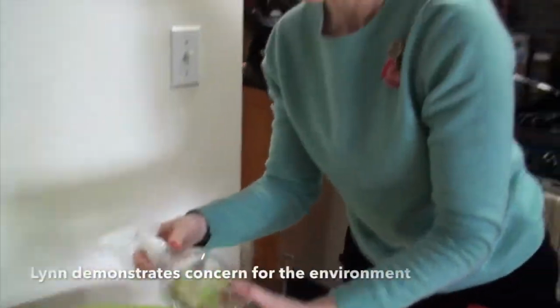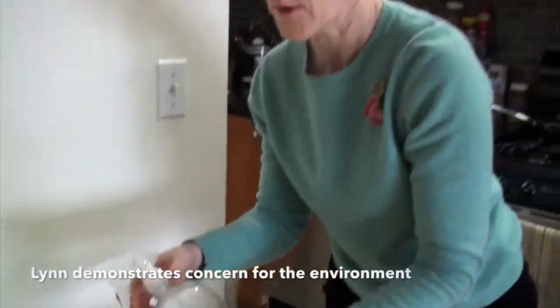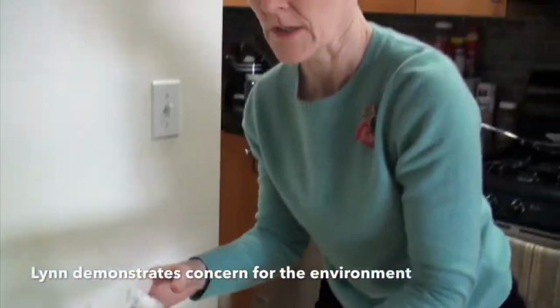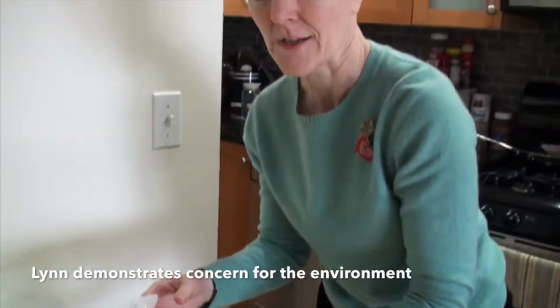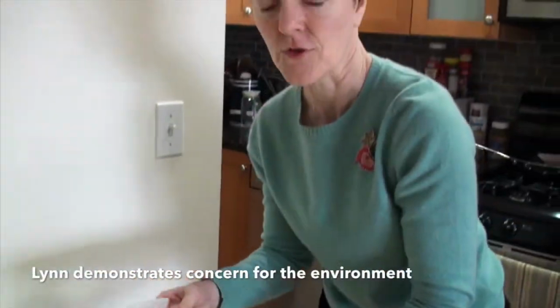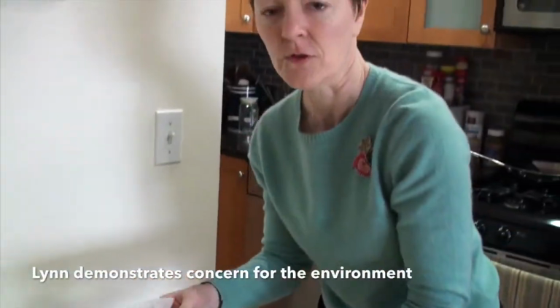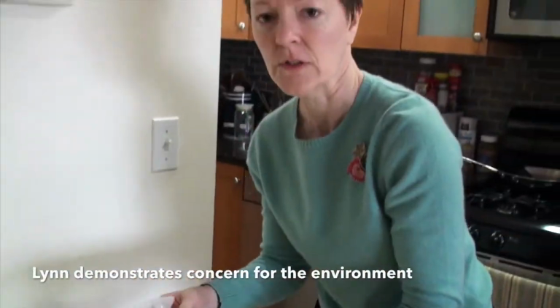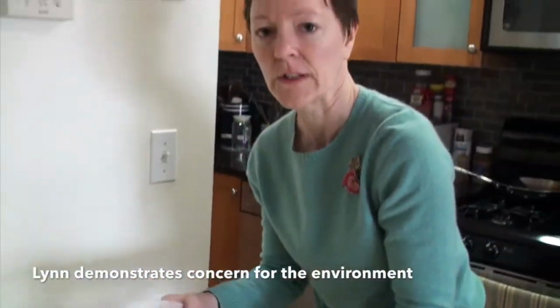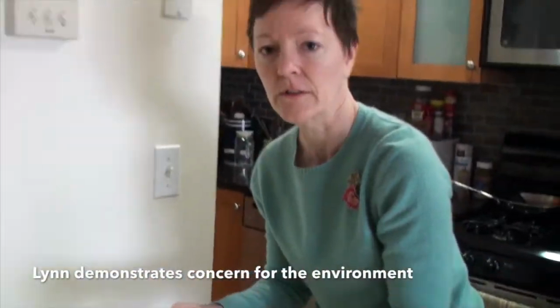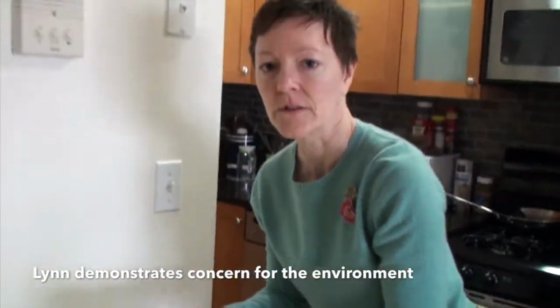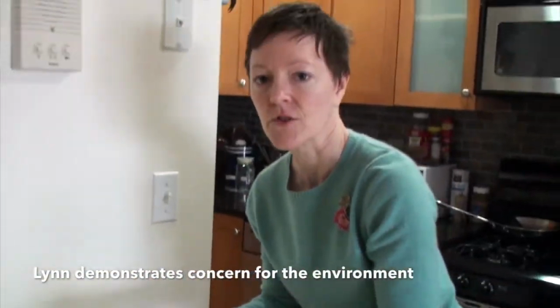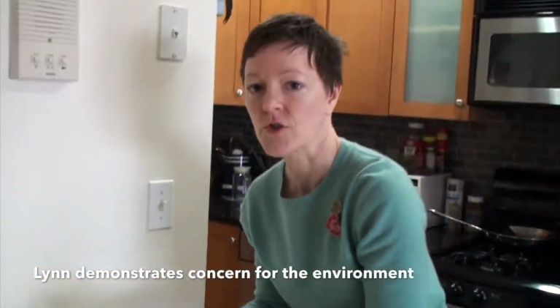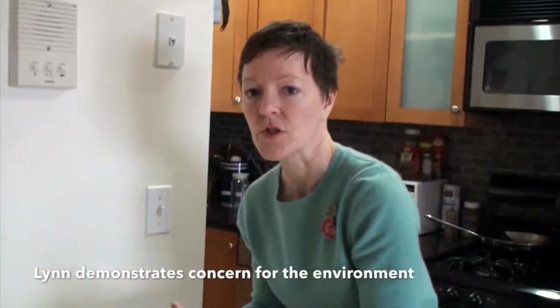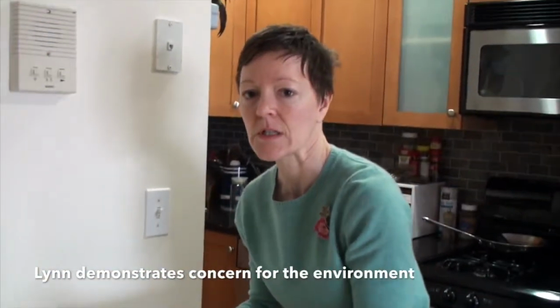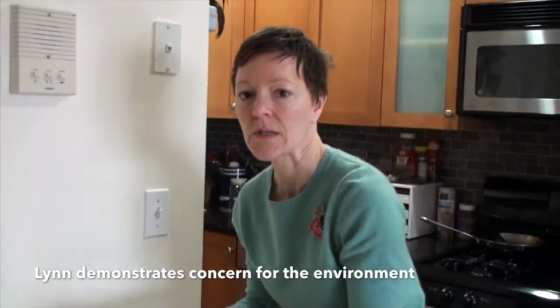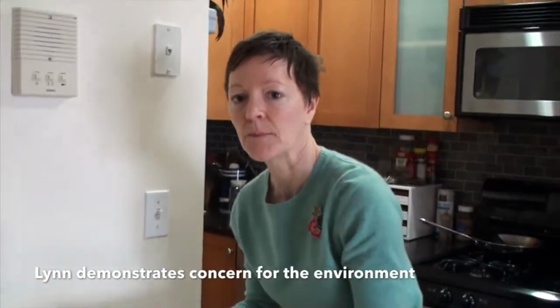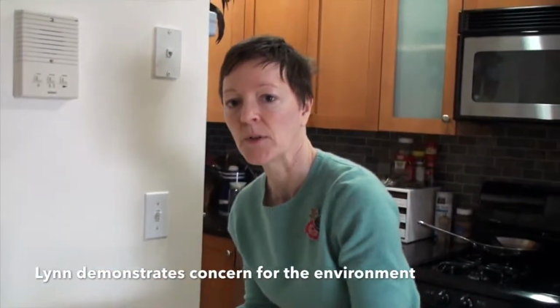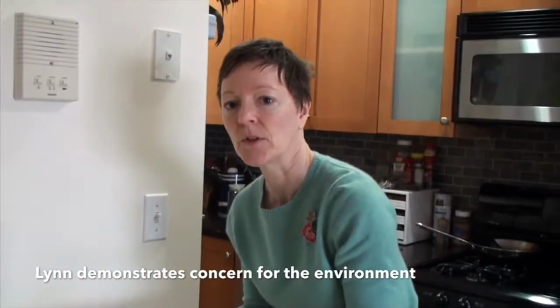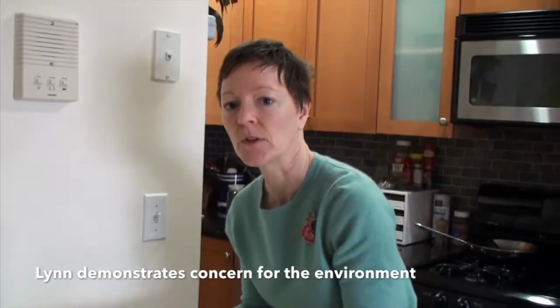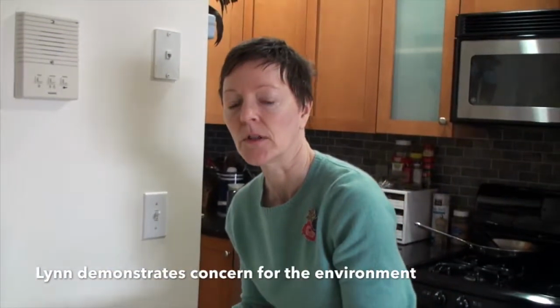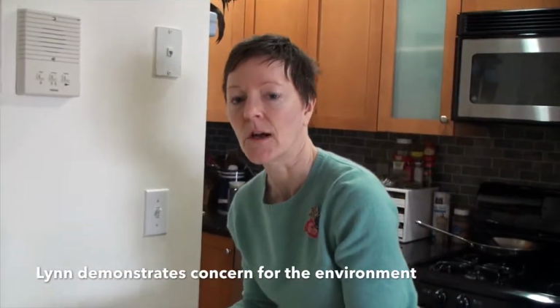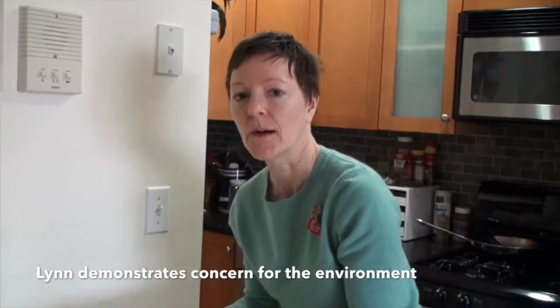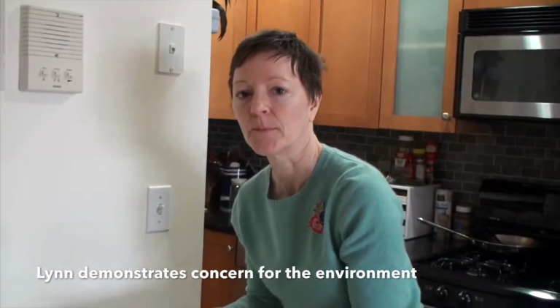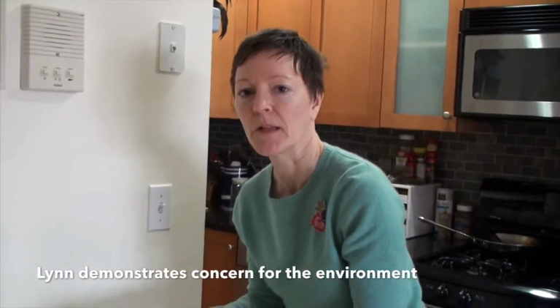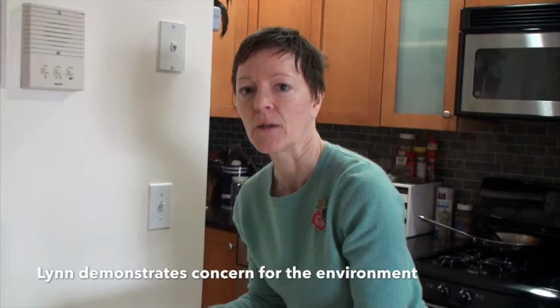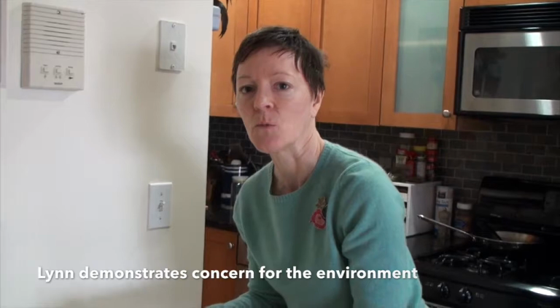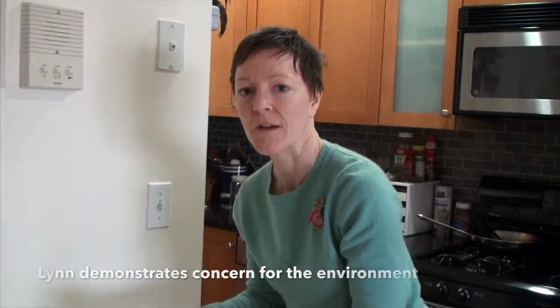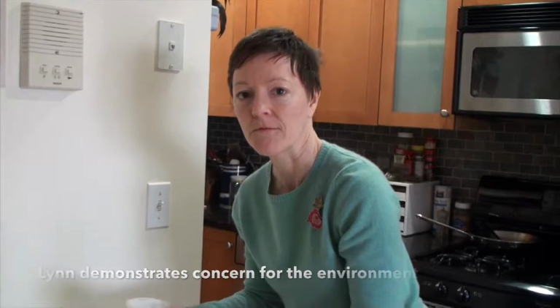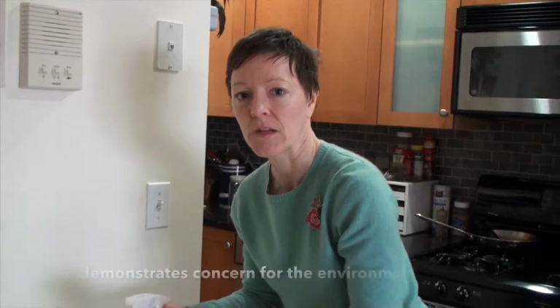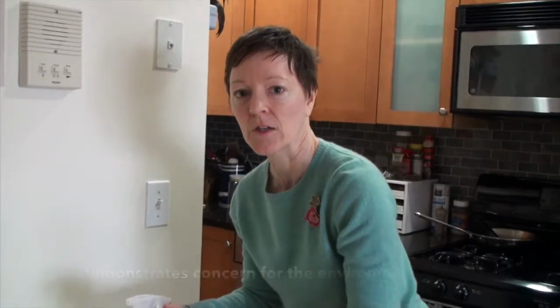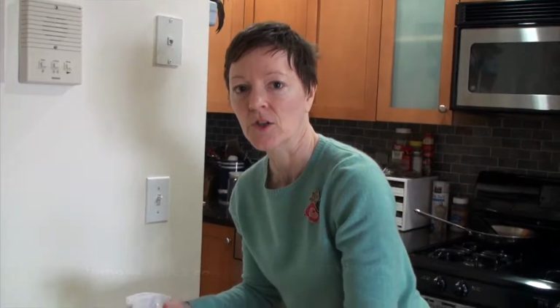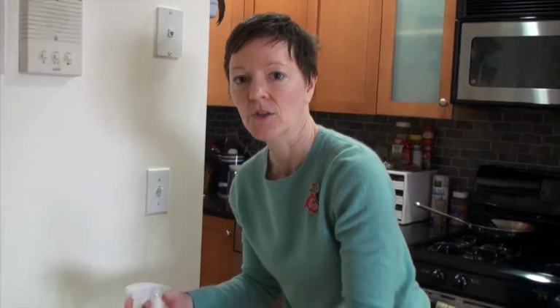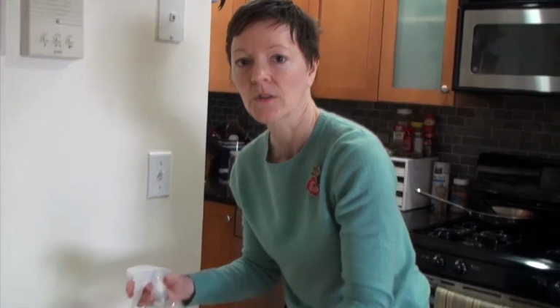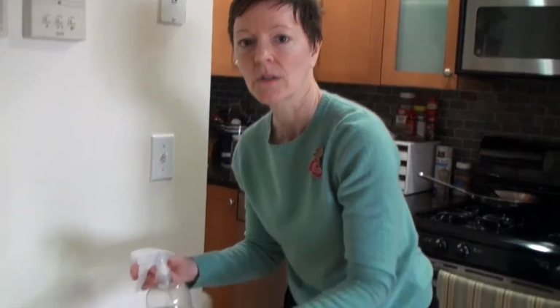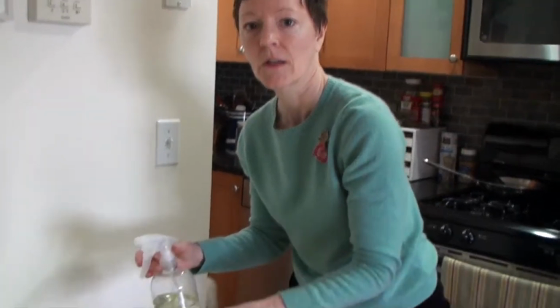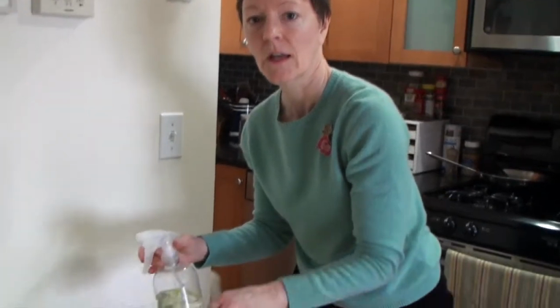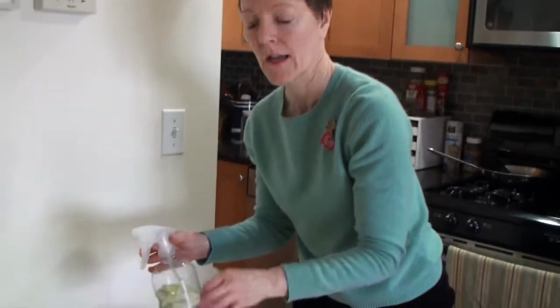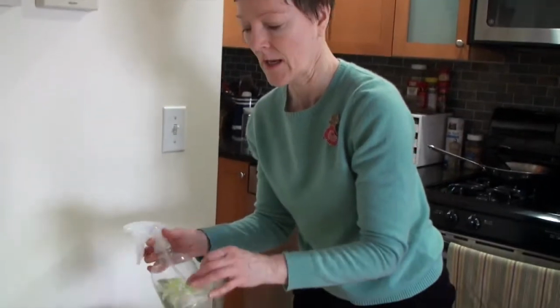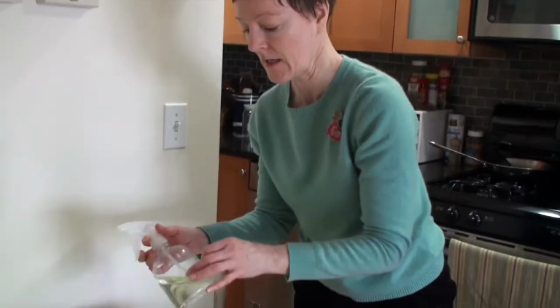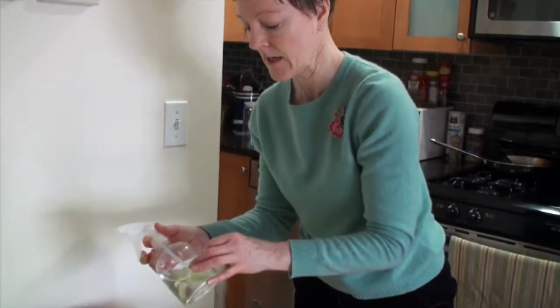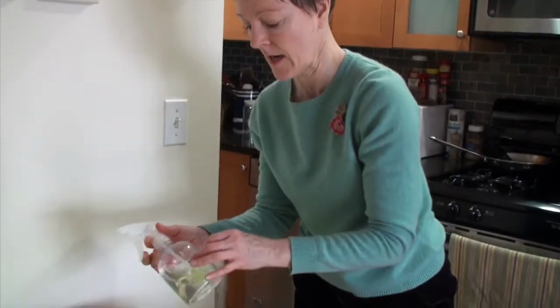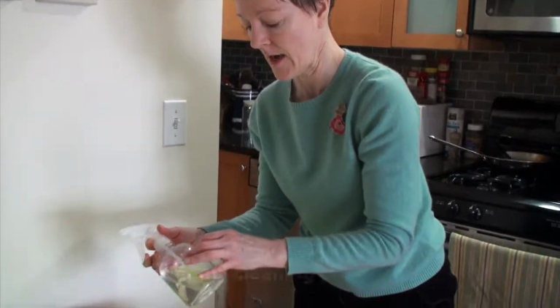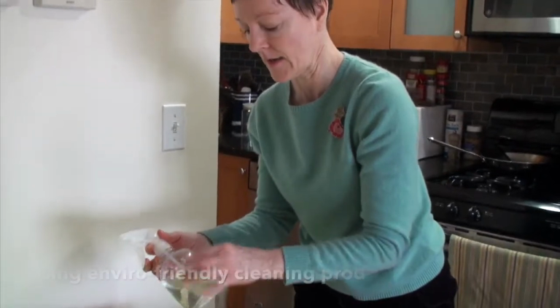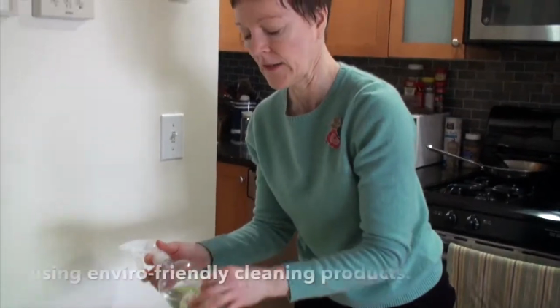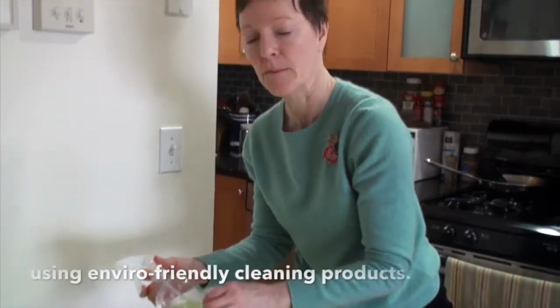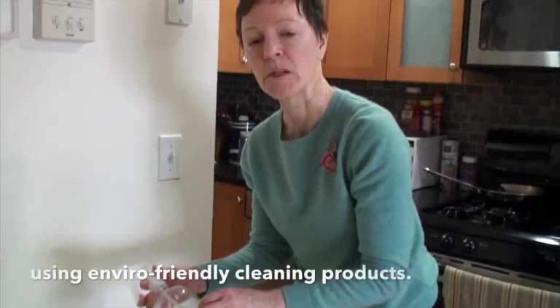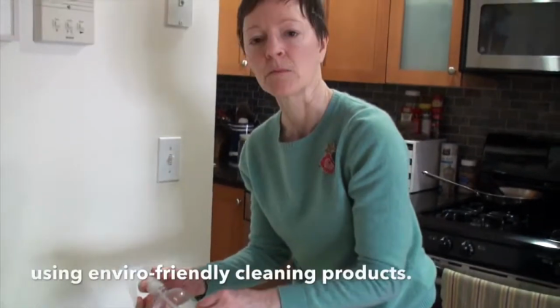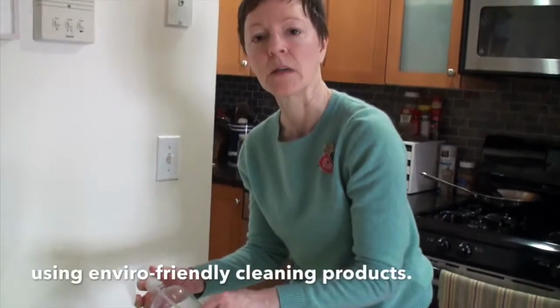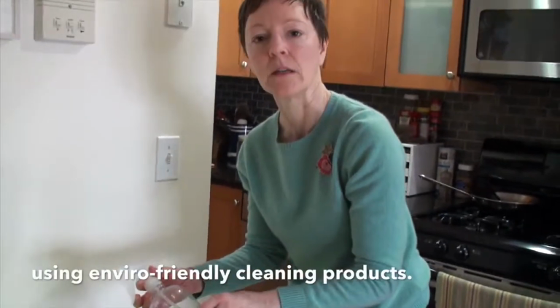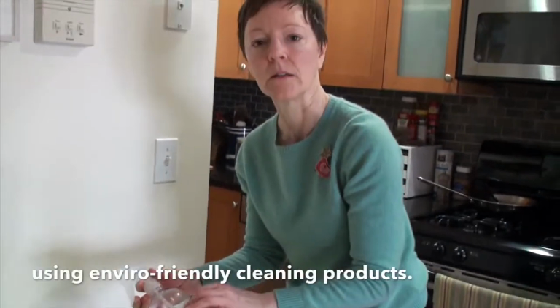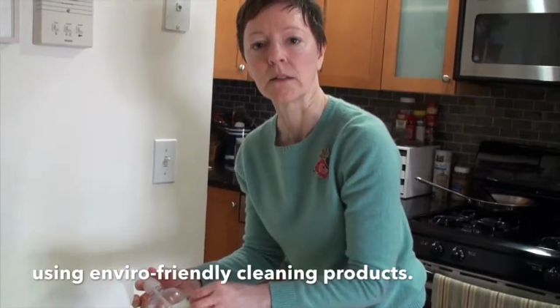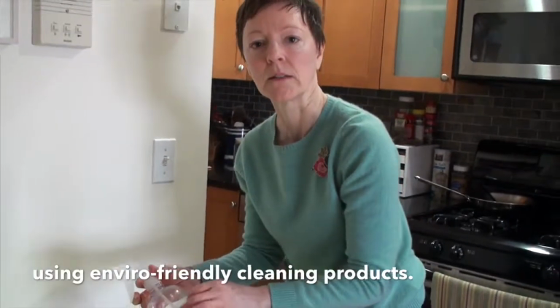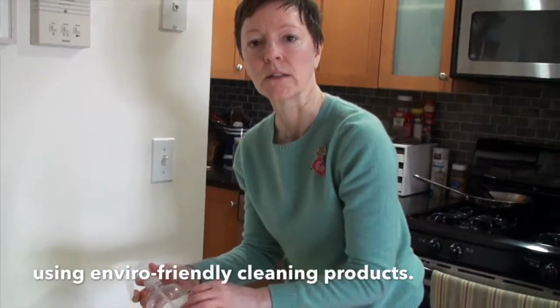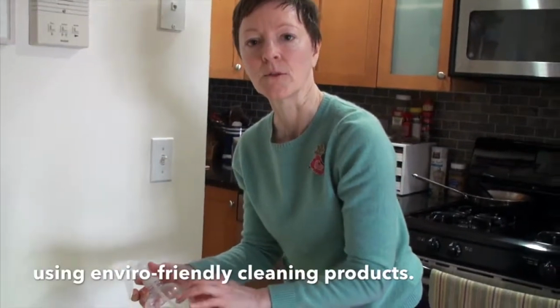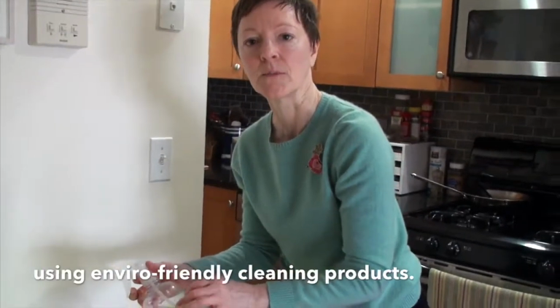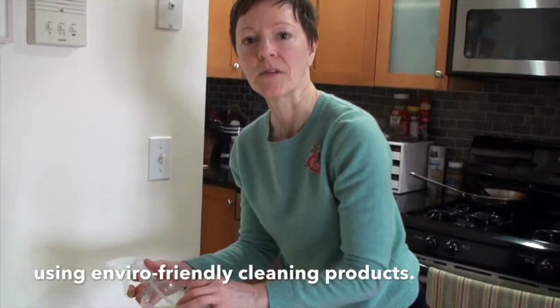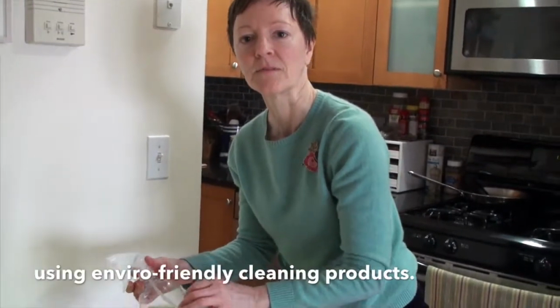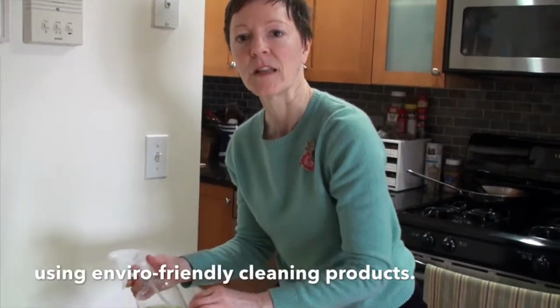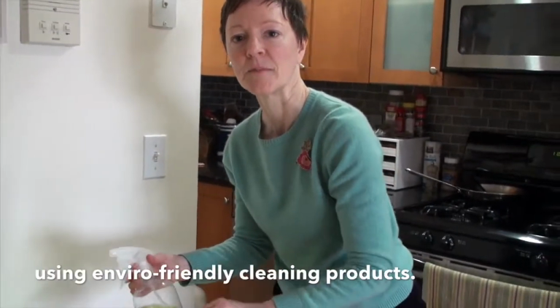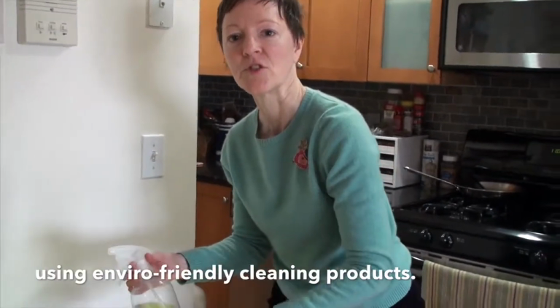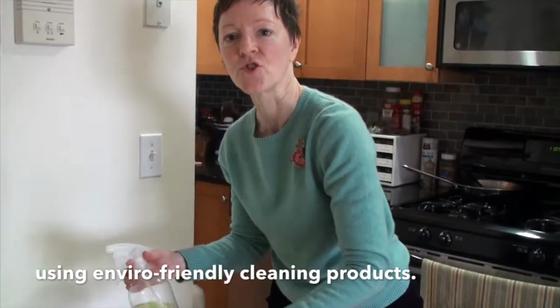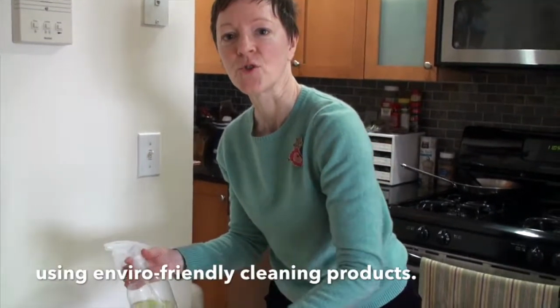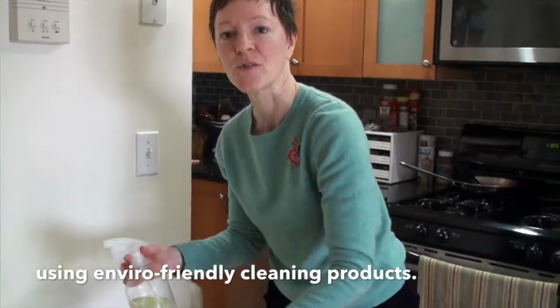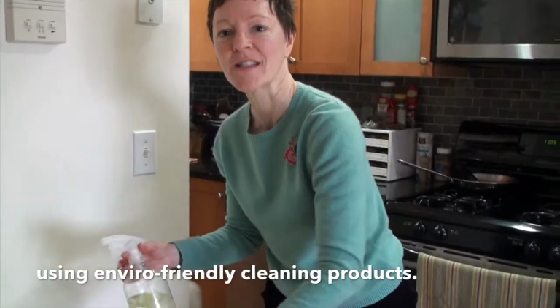This is something I make for a natural cleaner. It's just simple plain white vinegar and lemon peel and a little bit of lemon juice.